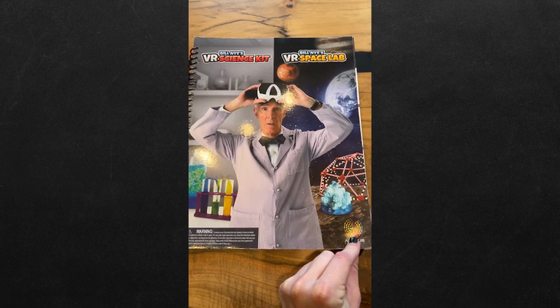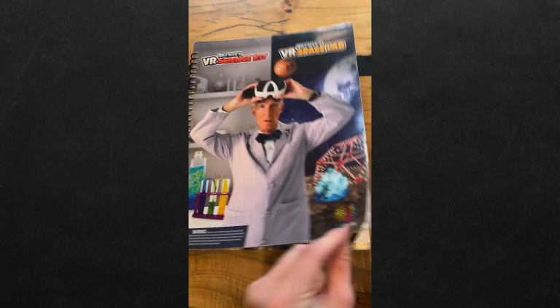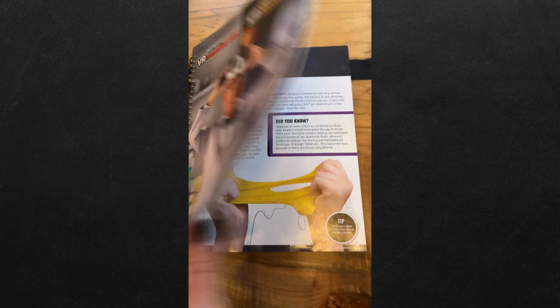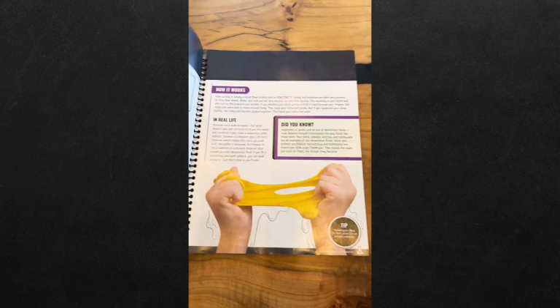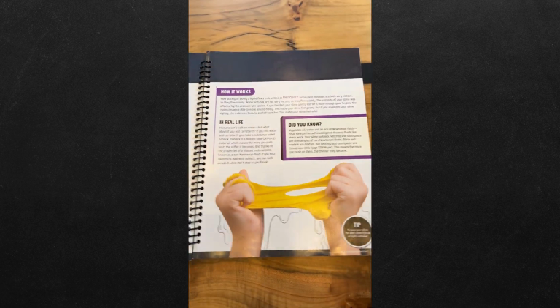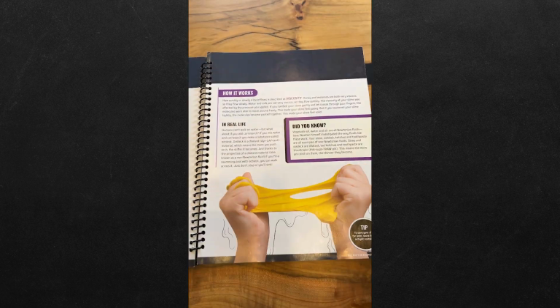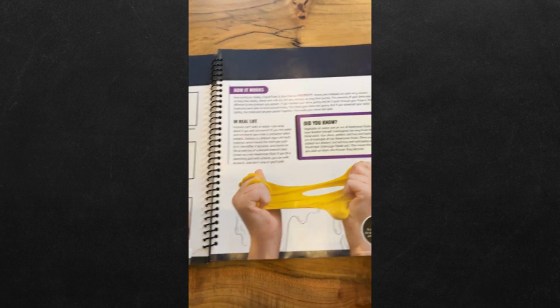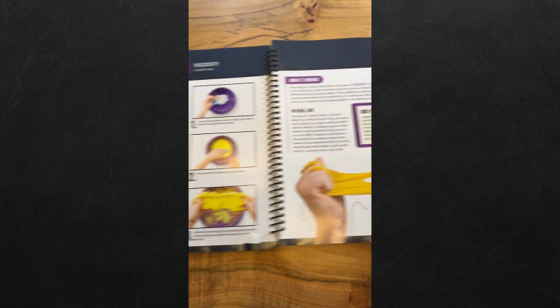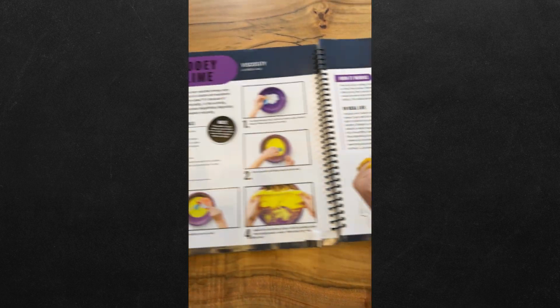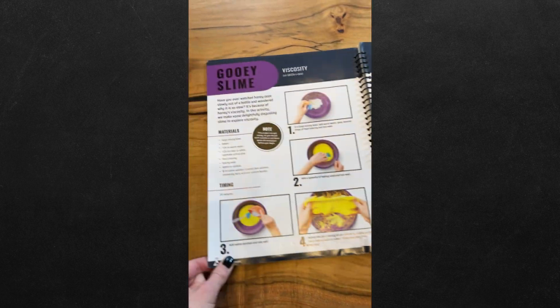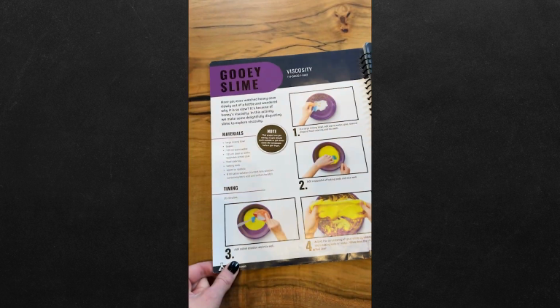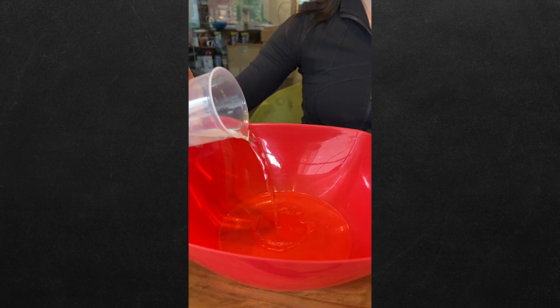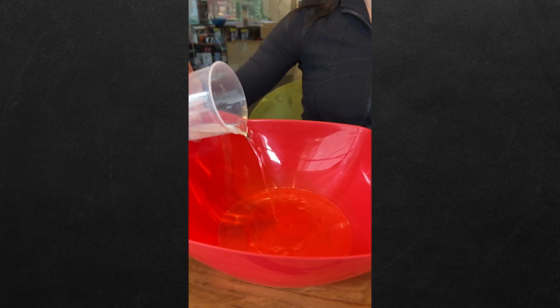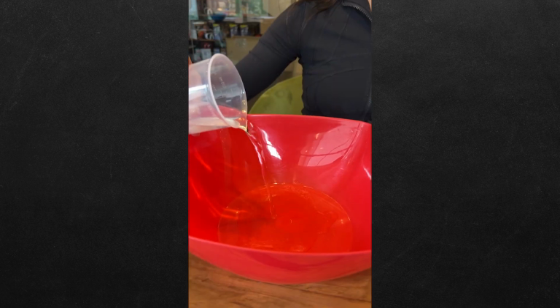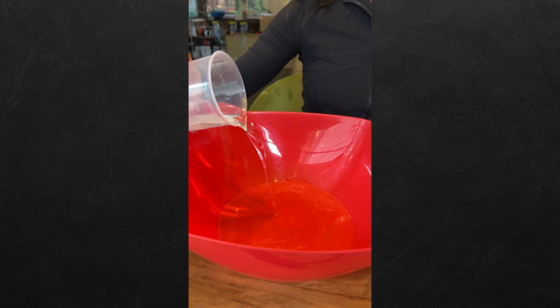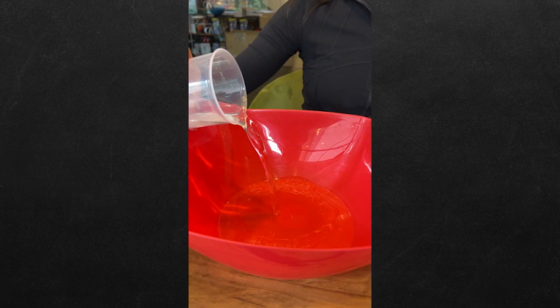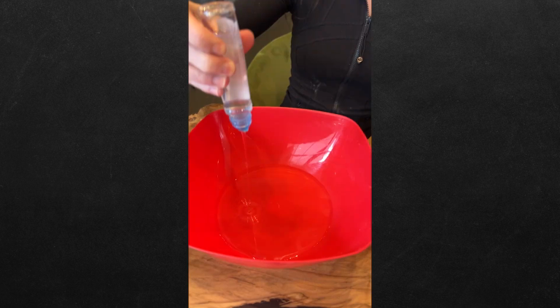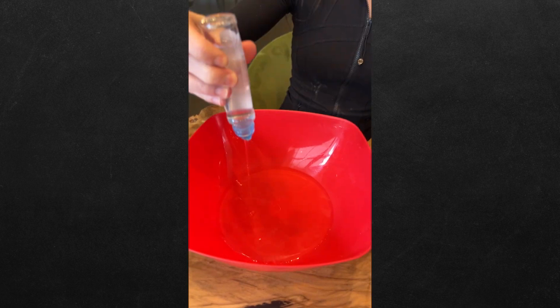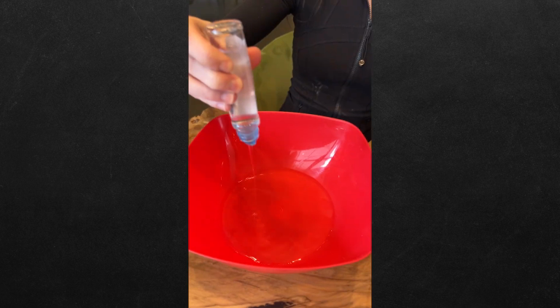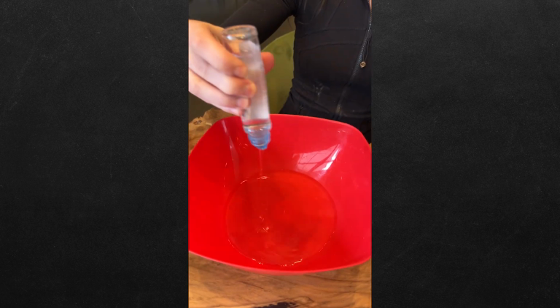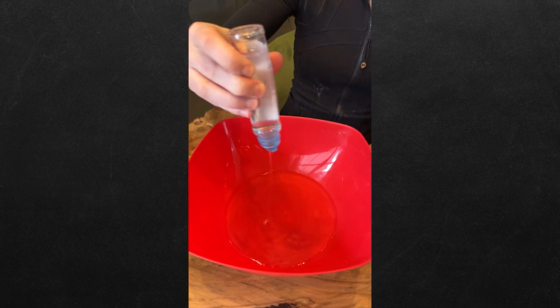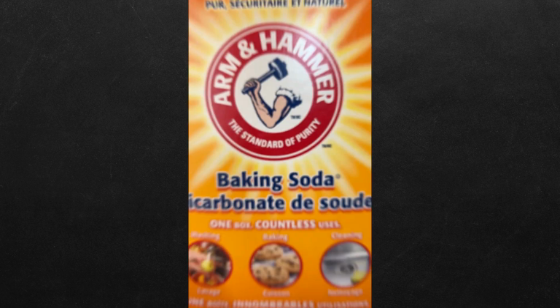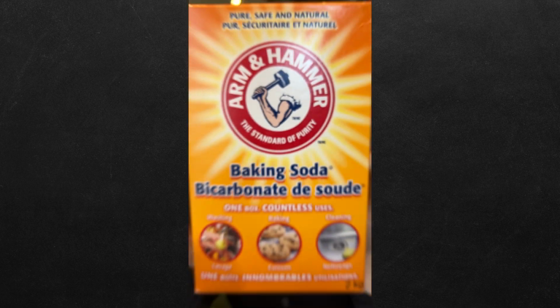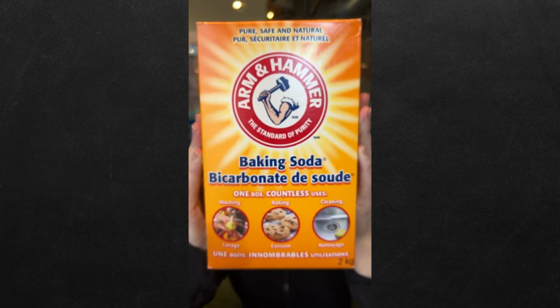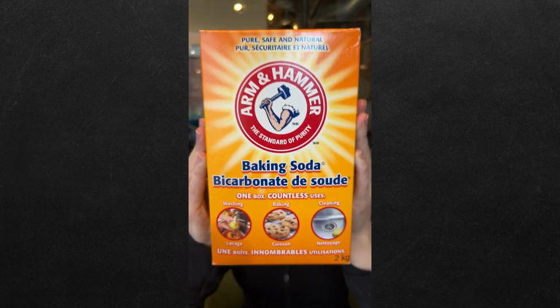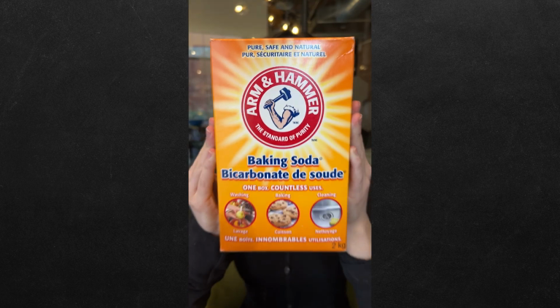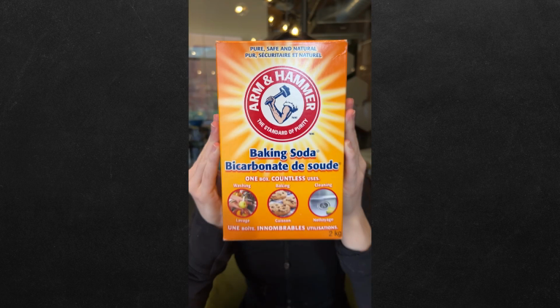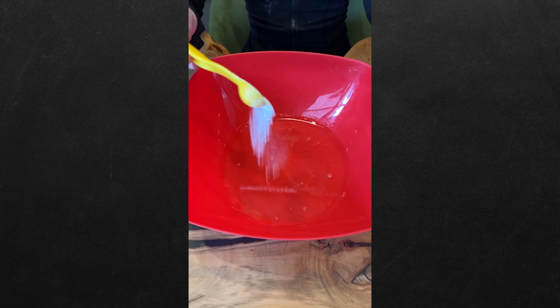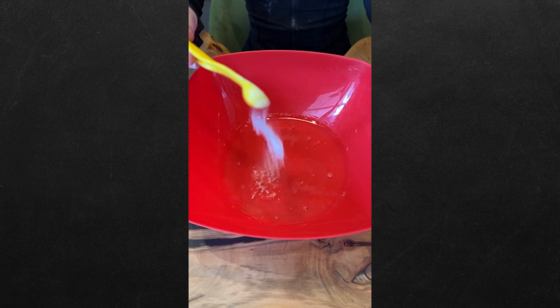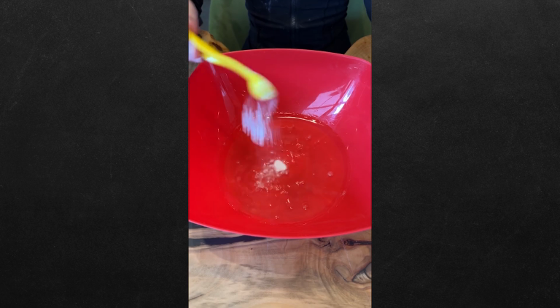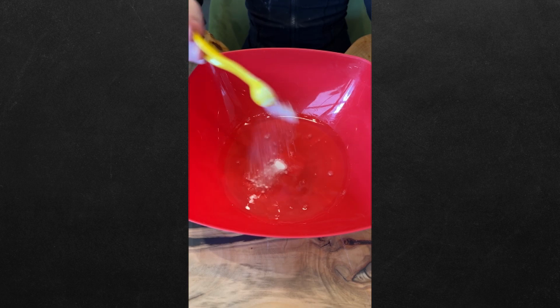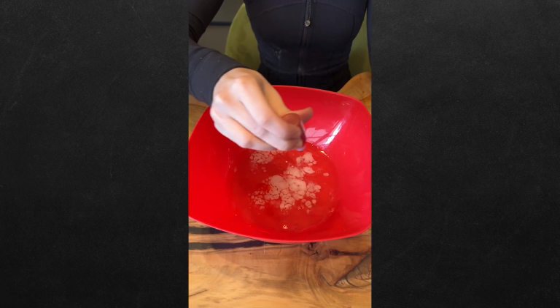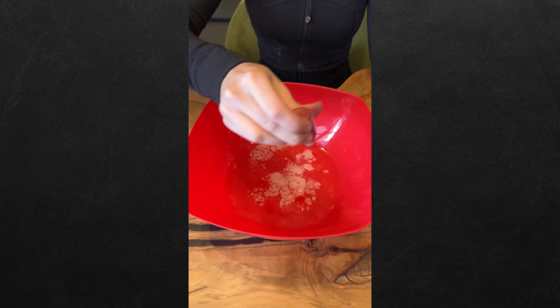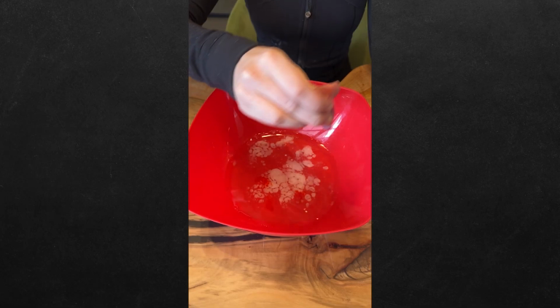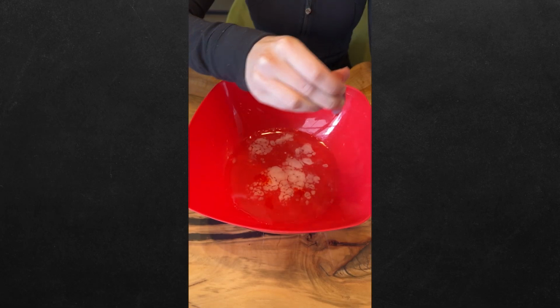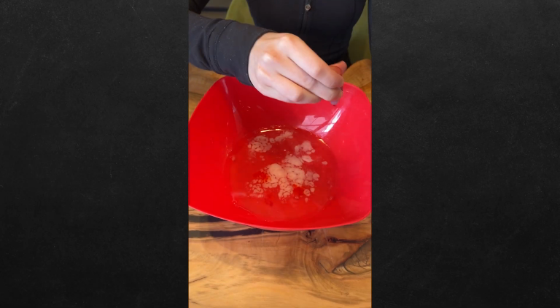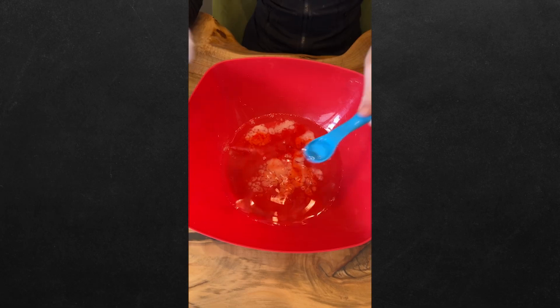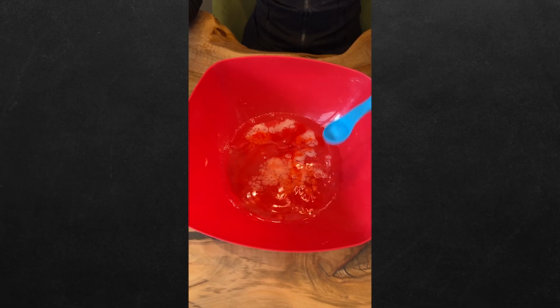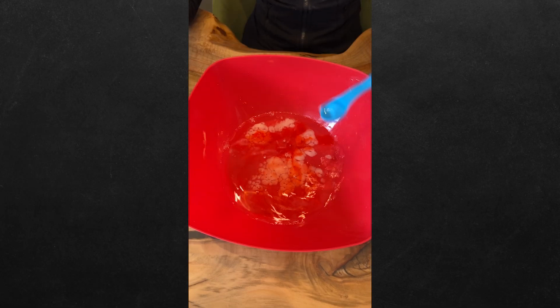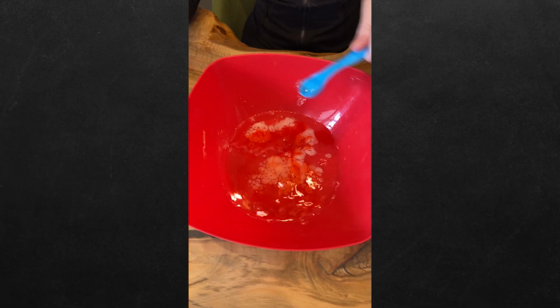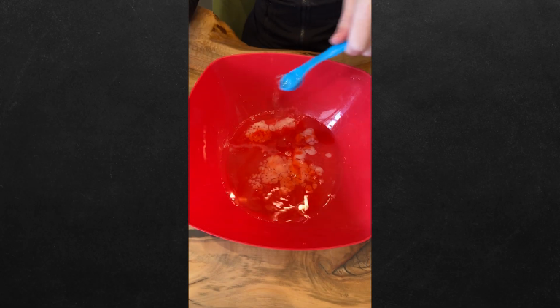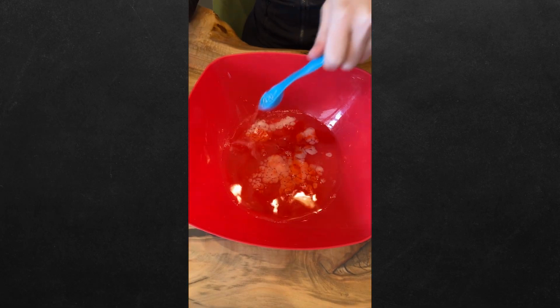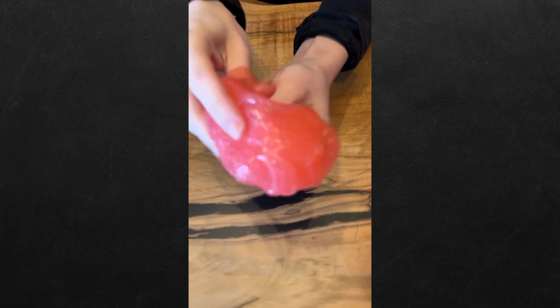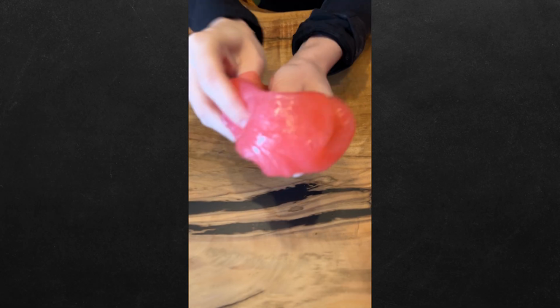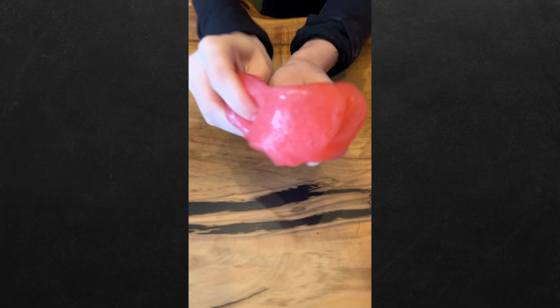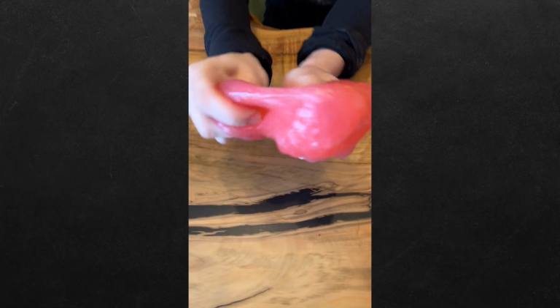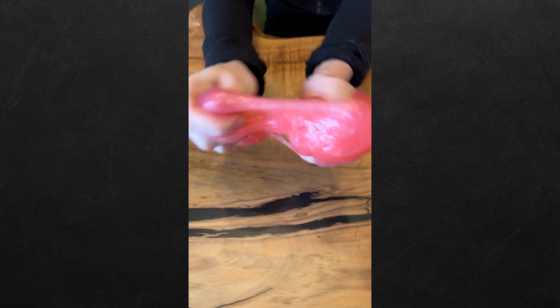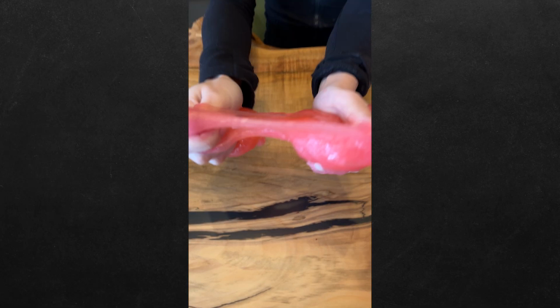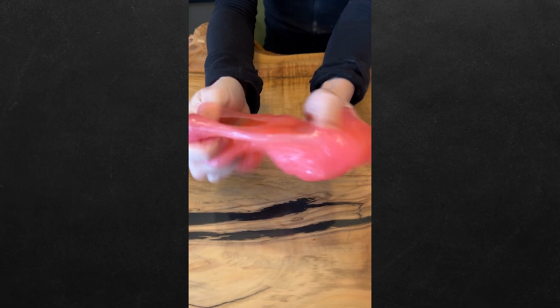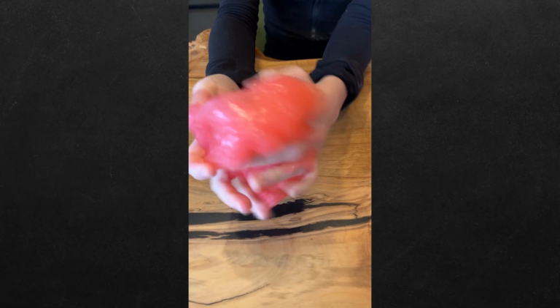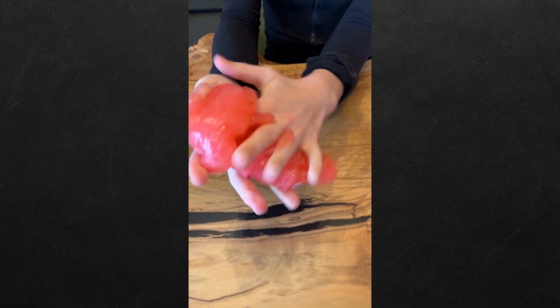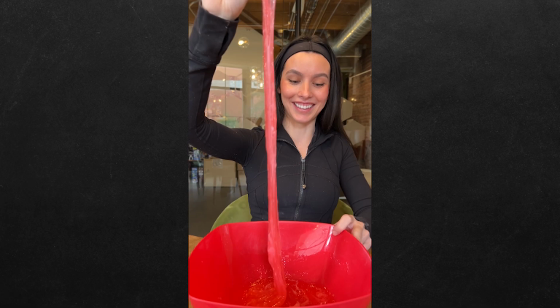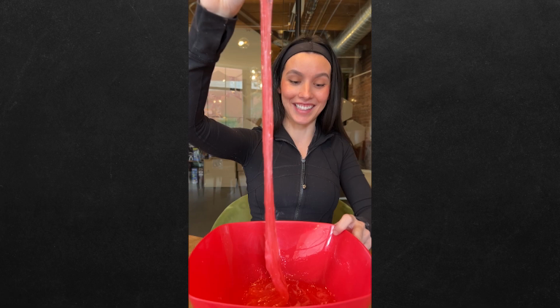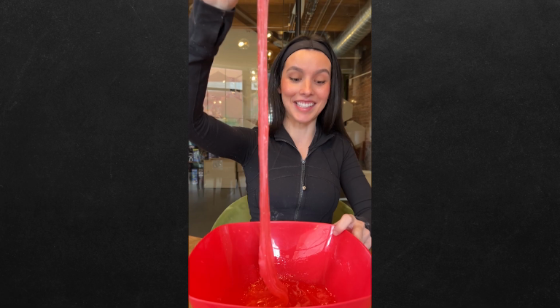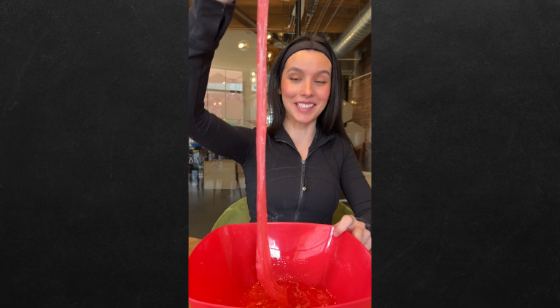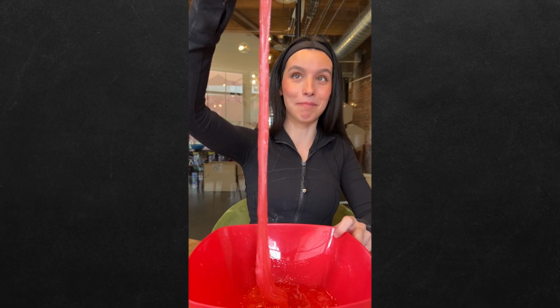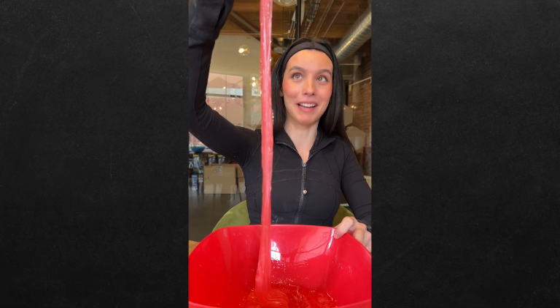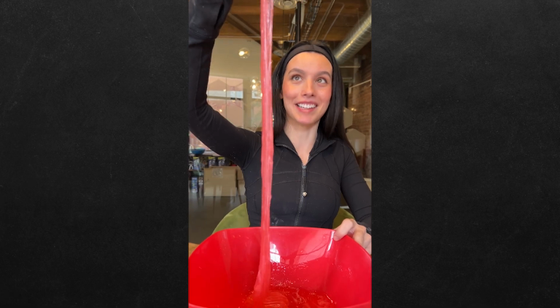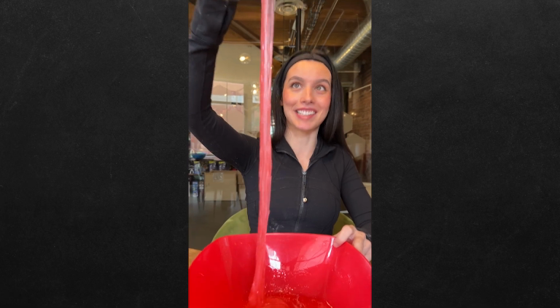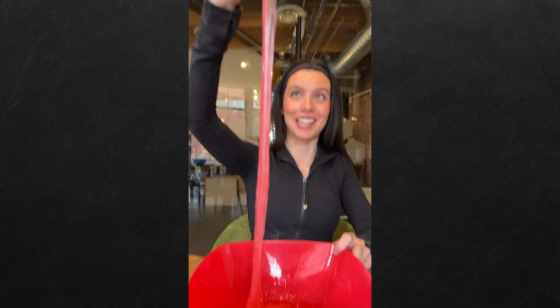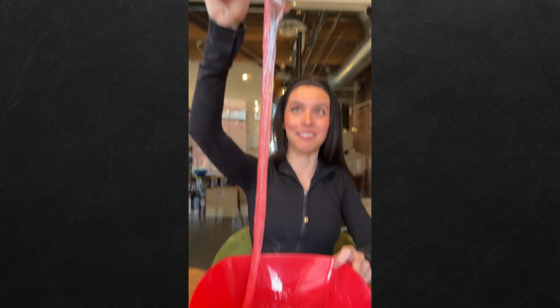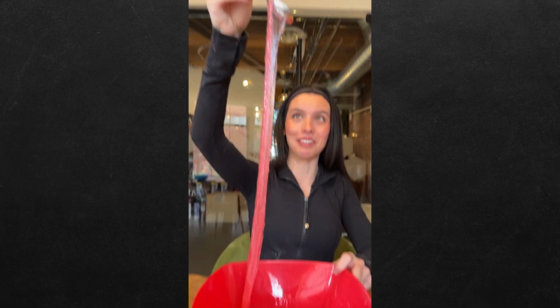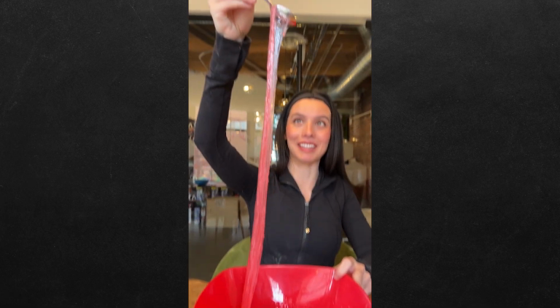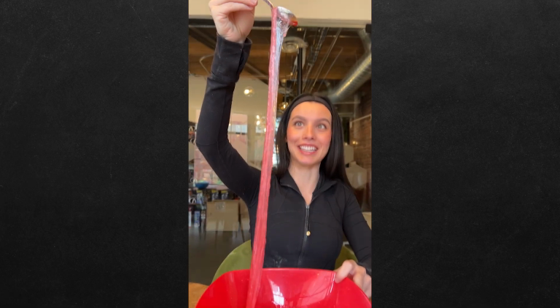We heard that if you take conditioner and add some coloring and cornstarch, then you have homemade cloud dough. But Bill Nye told us that if you take warm water and glue, then add some baking soda, coloring, and saline, you have homemade slime. This is the best slime we made.